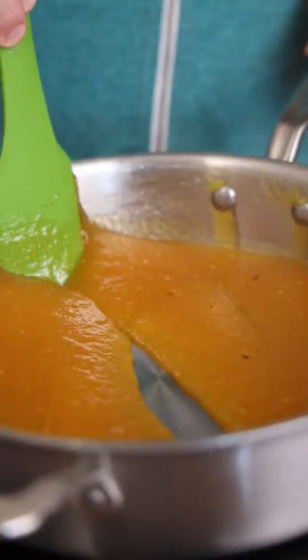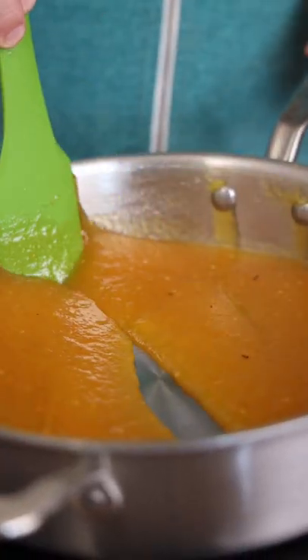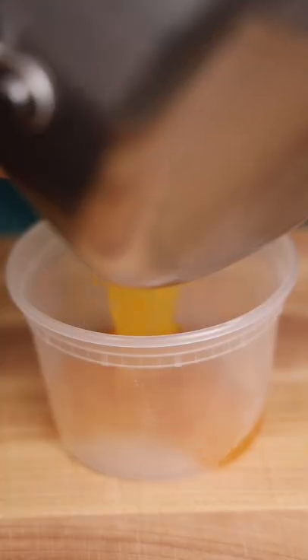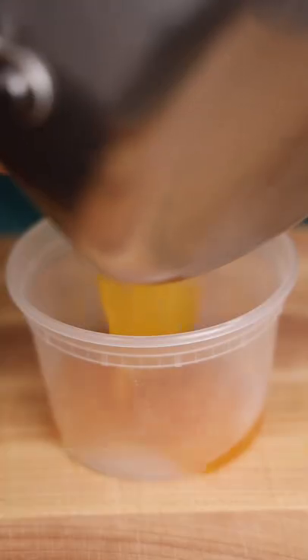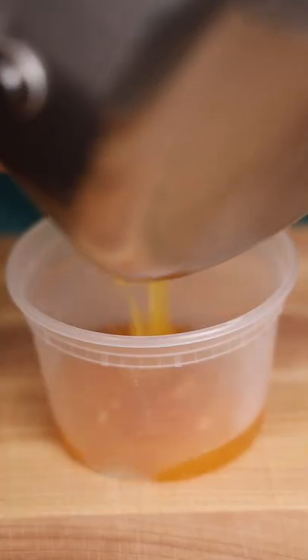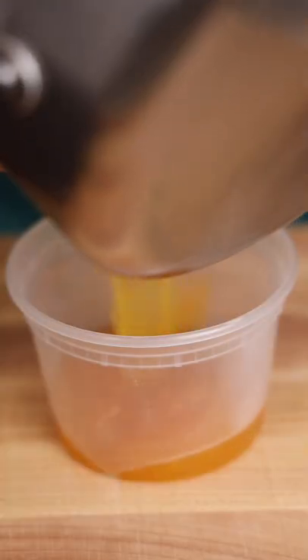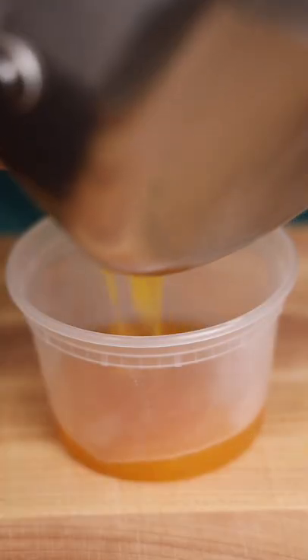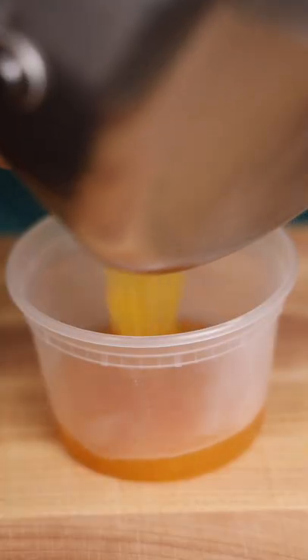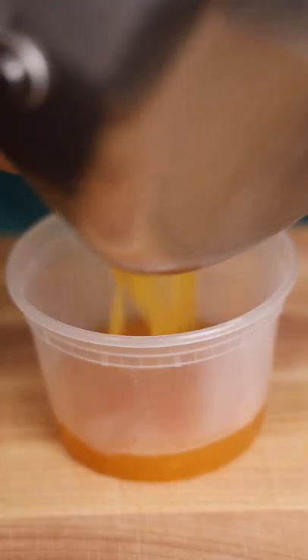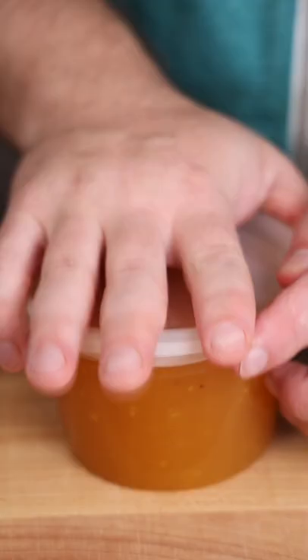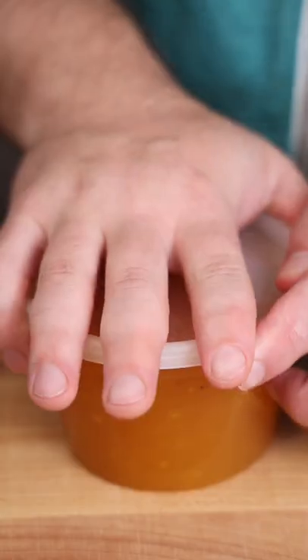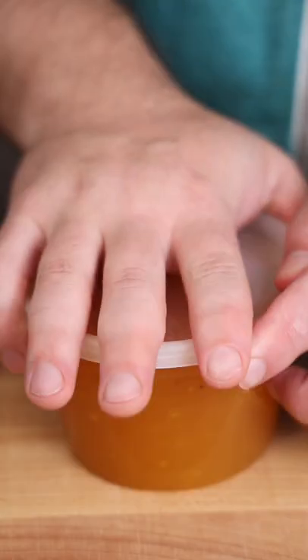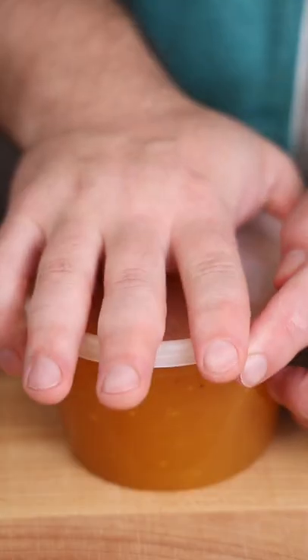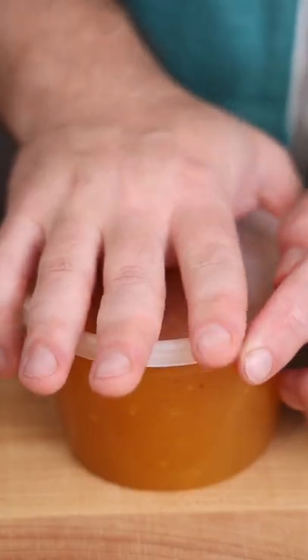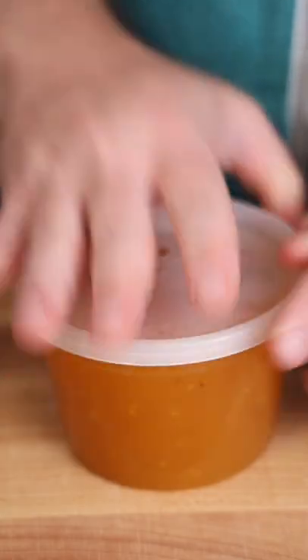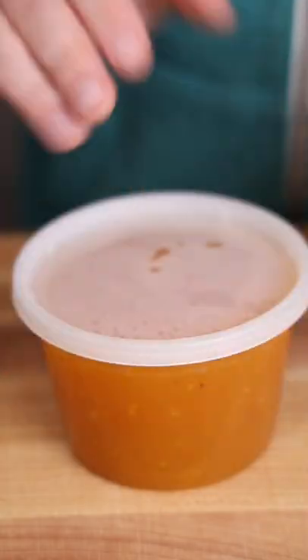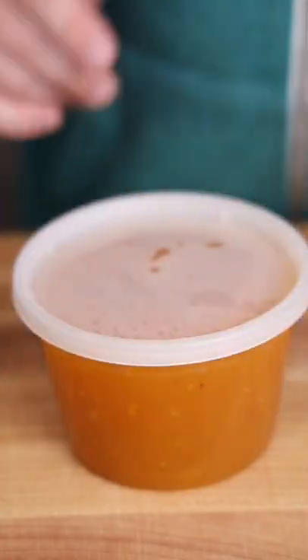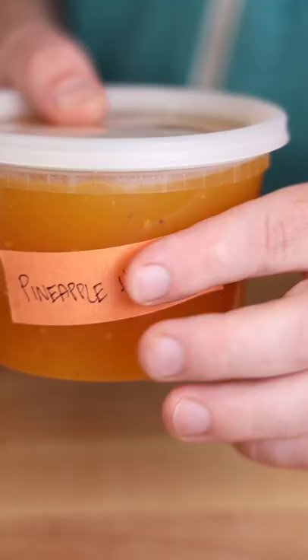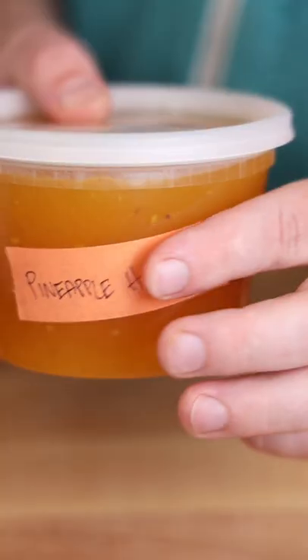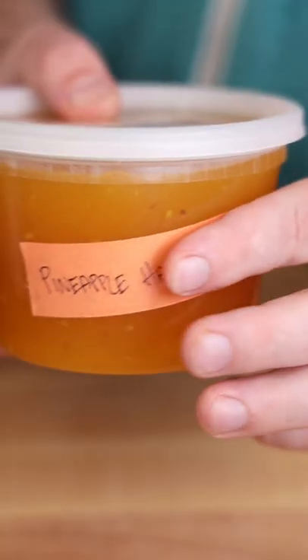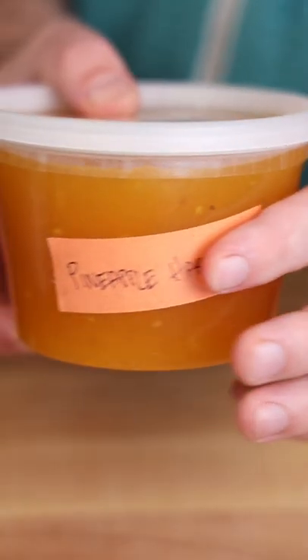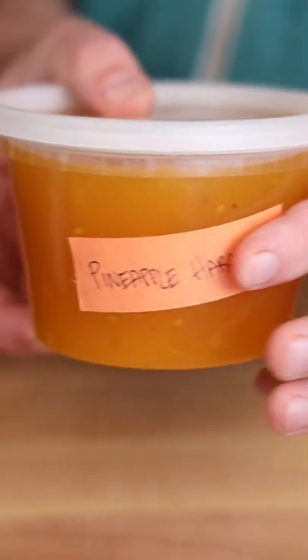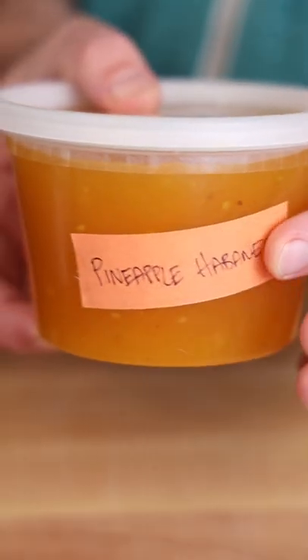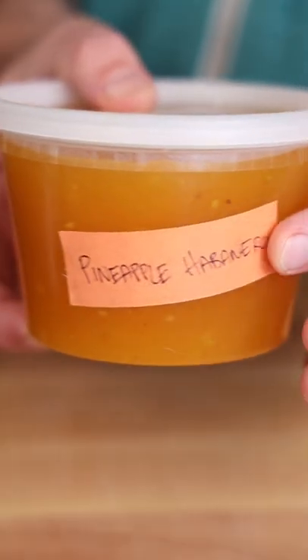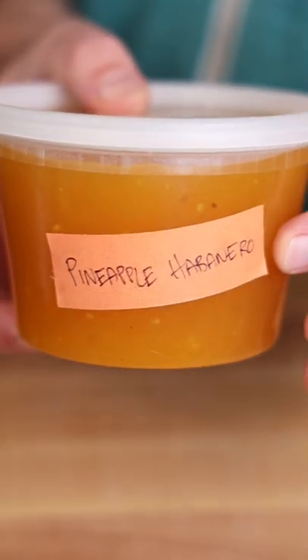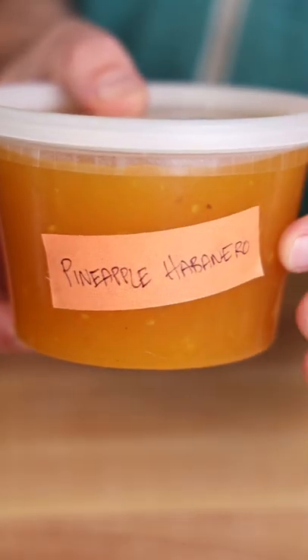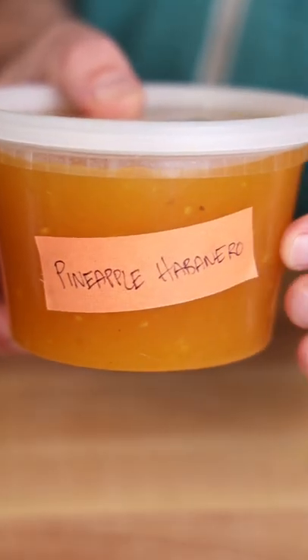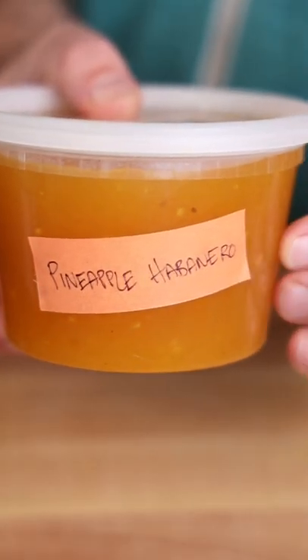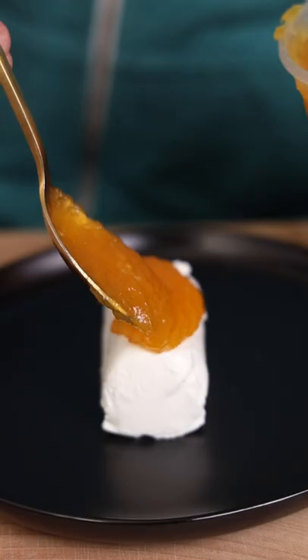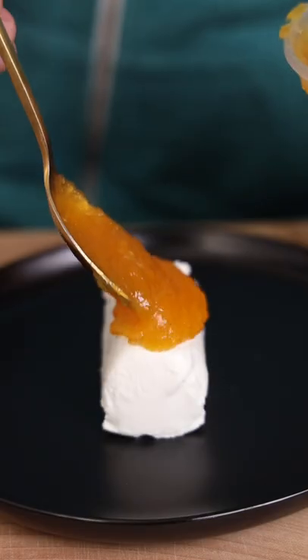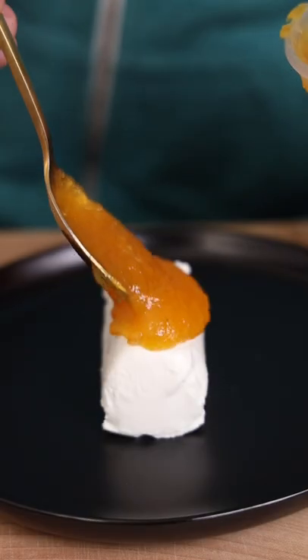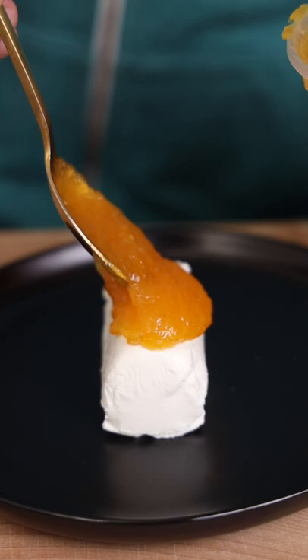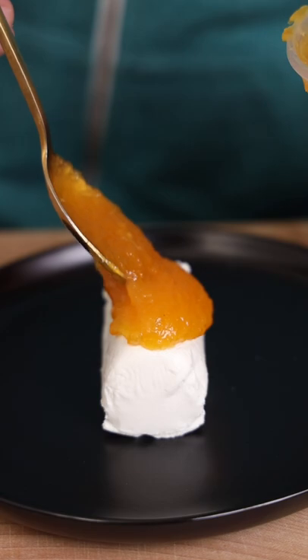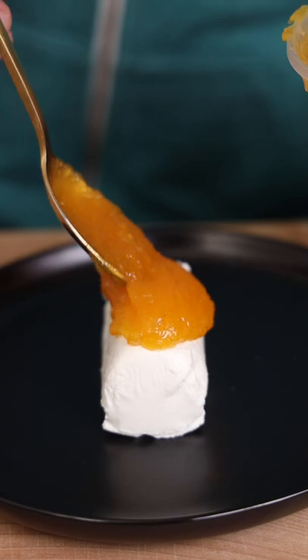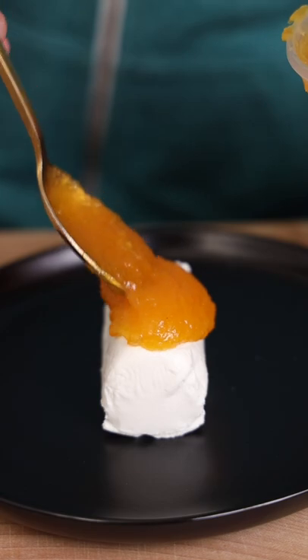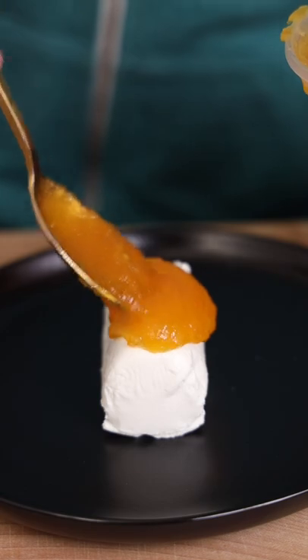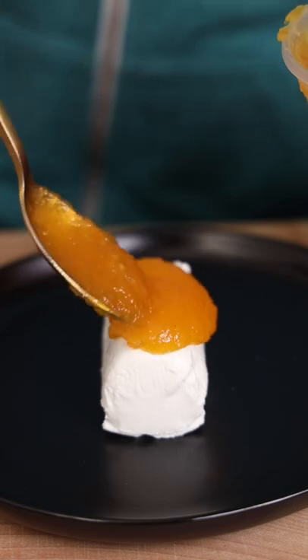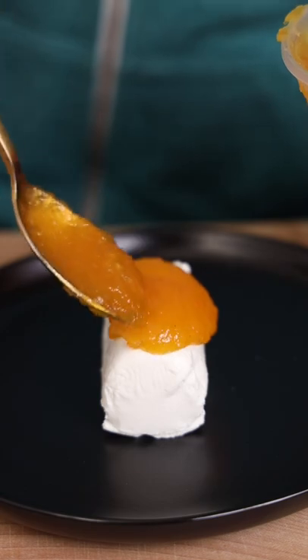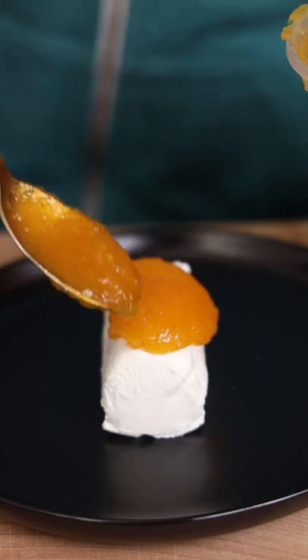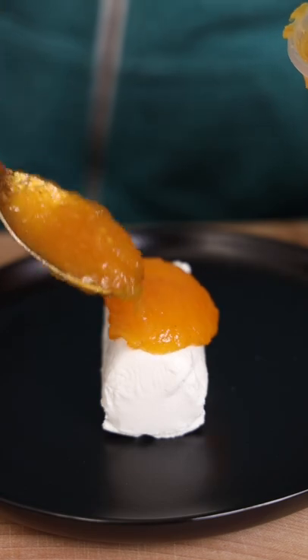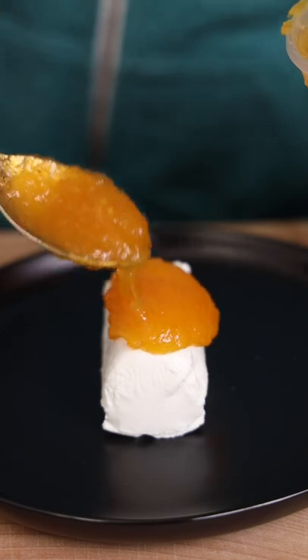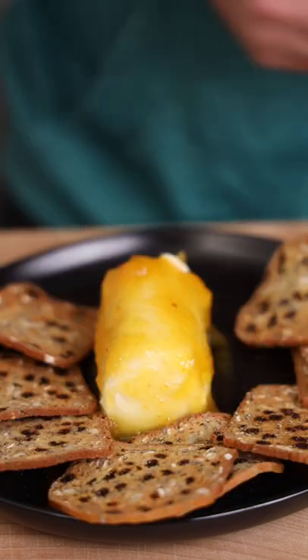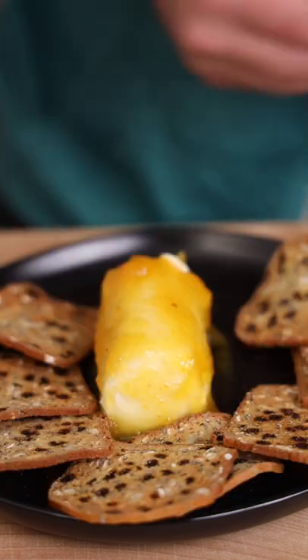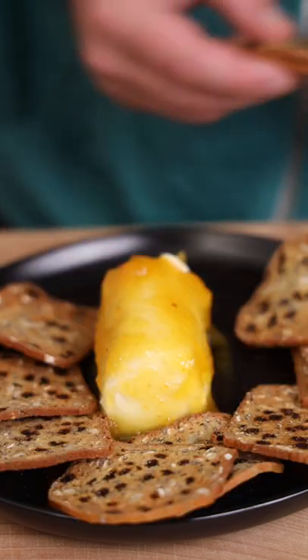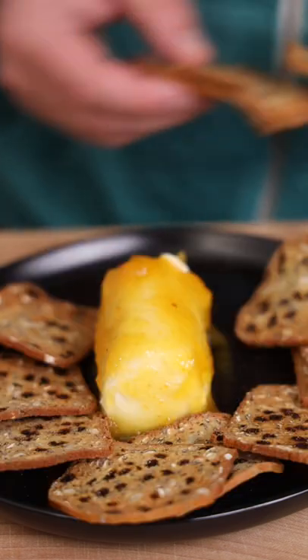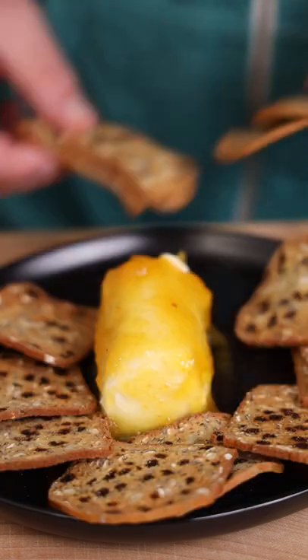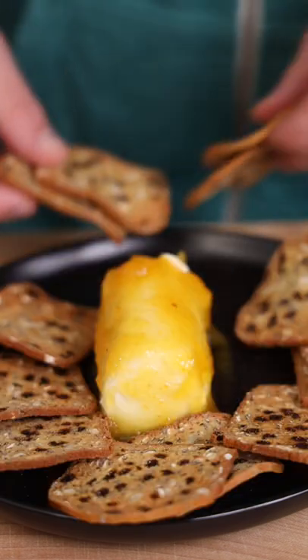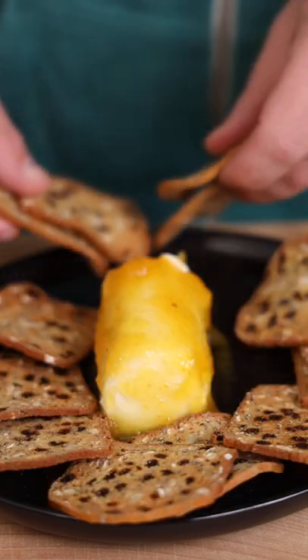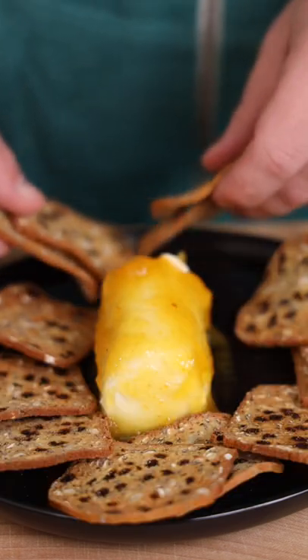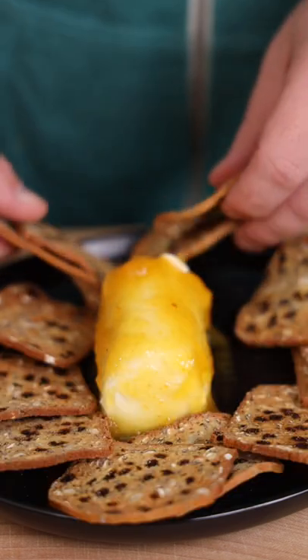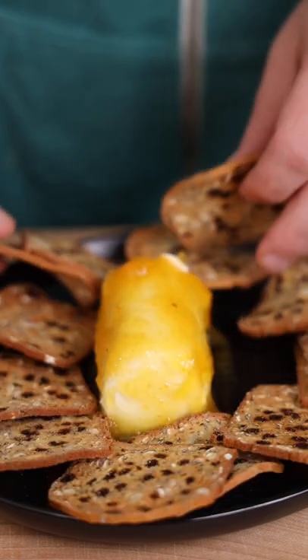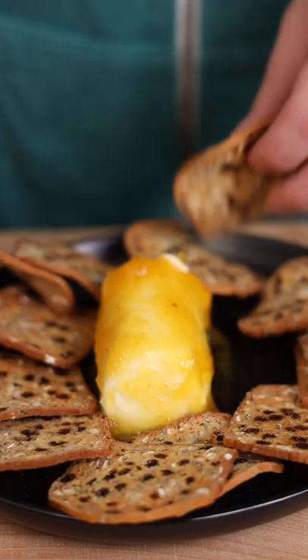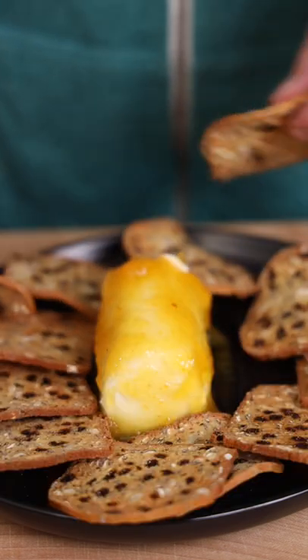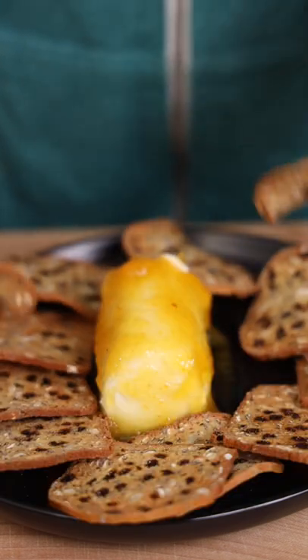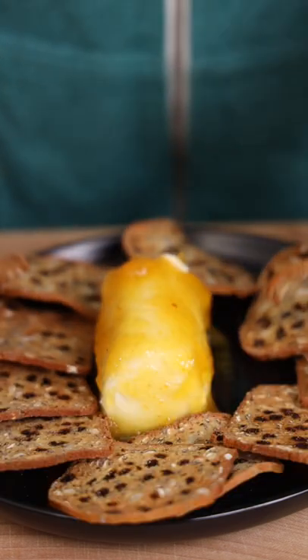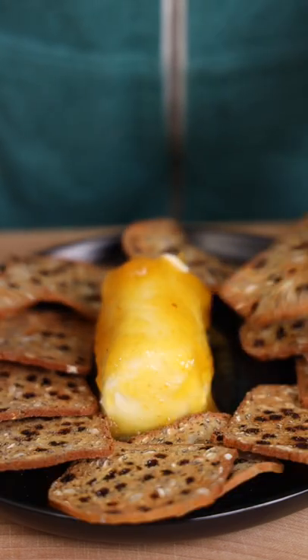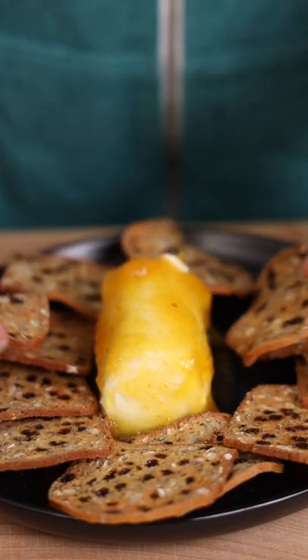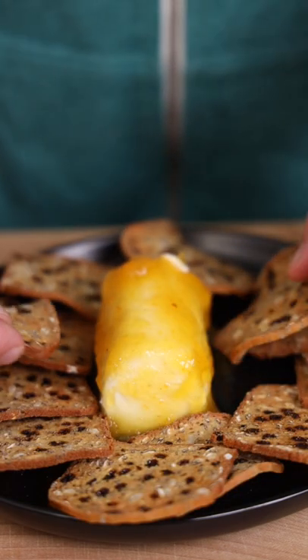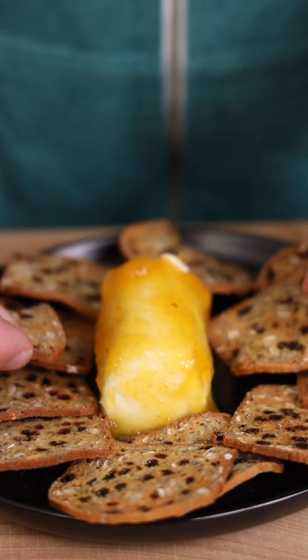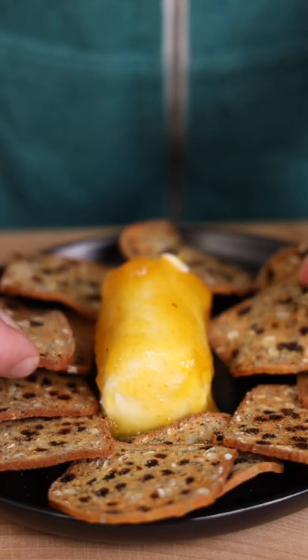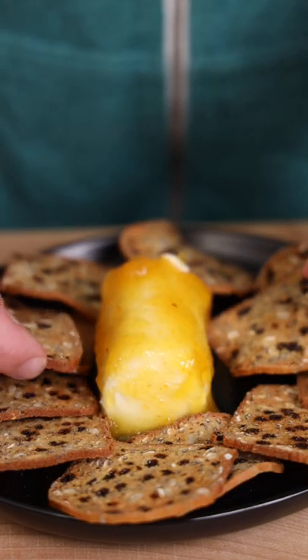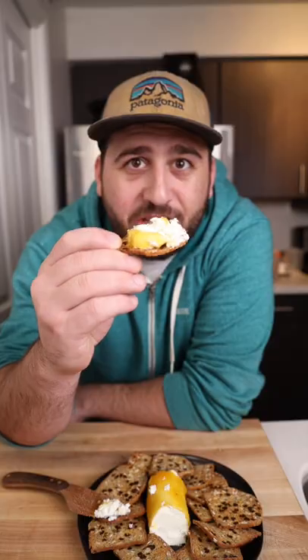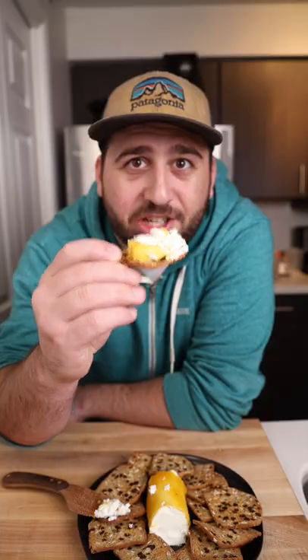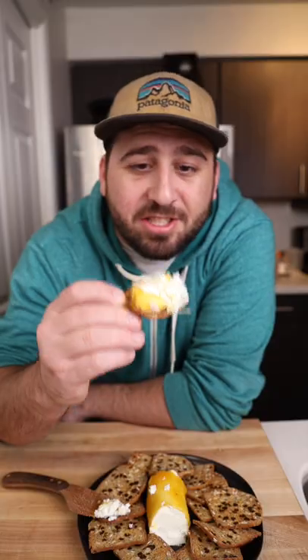Into a container with a lid and a label. This goes great on lots of stuff, but for some reason I only seem to eat it on cheese. Cheers!